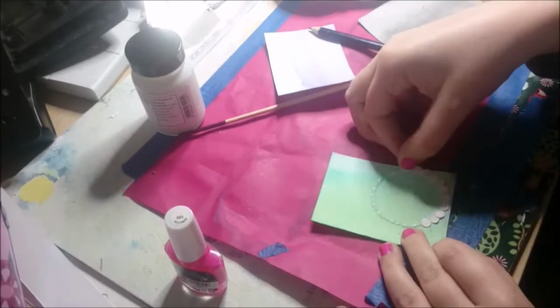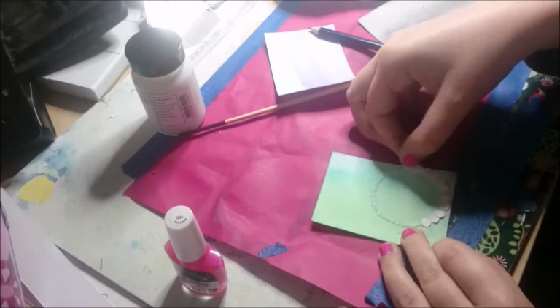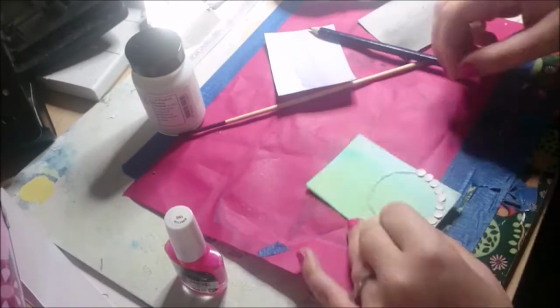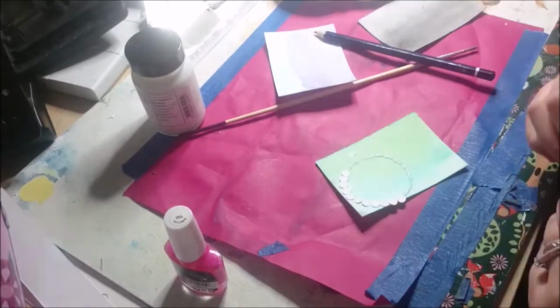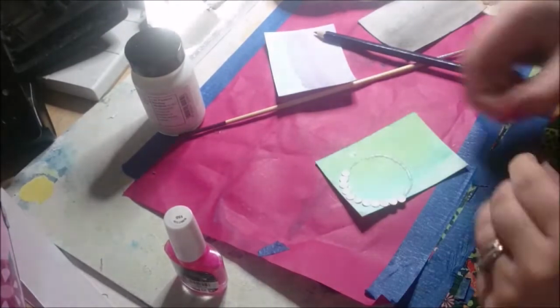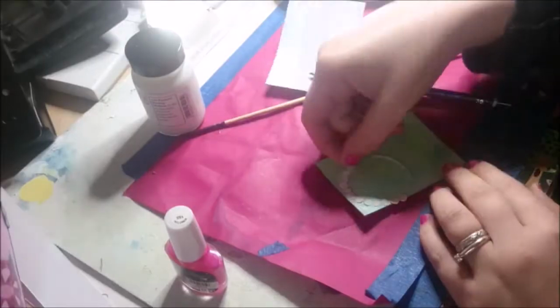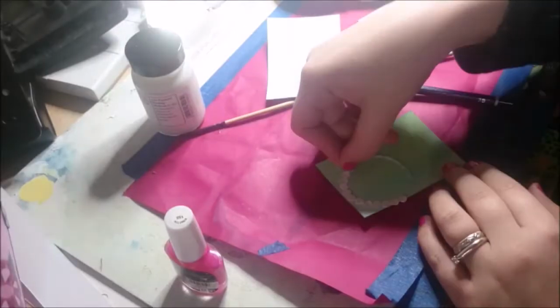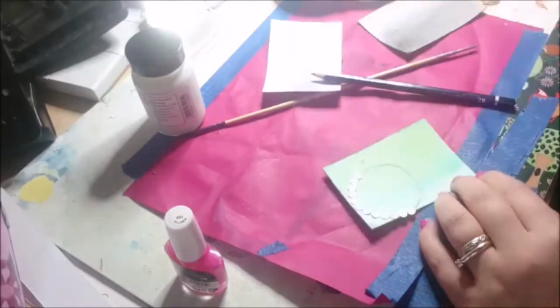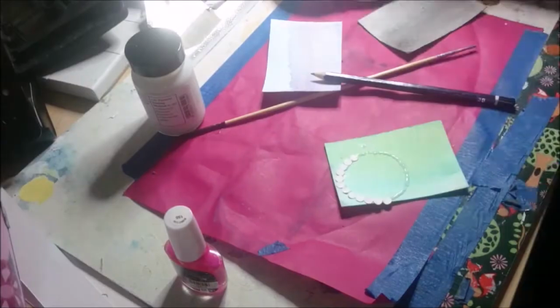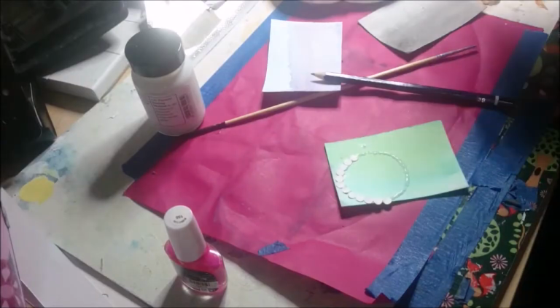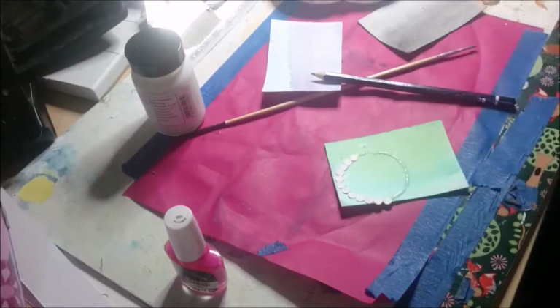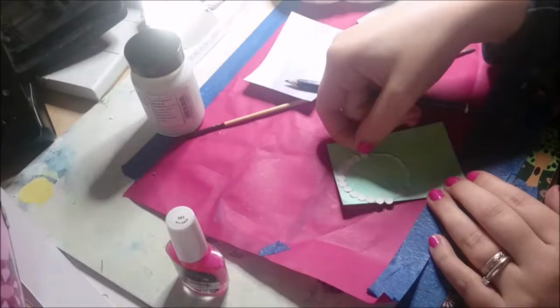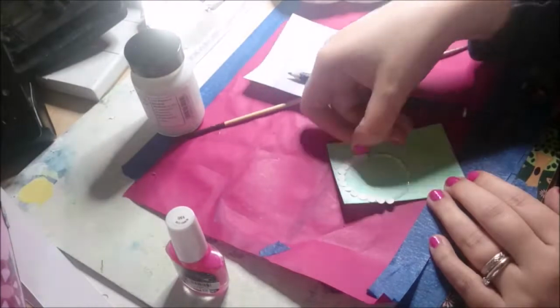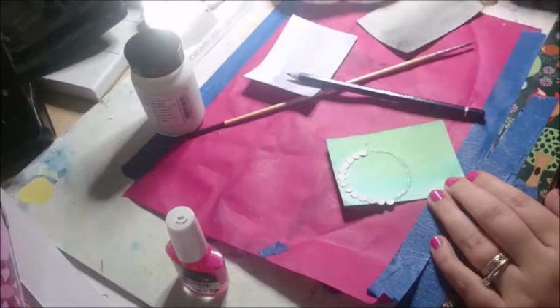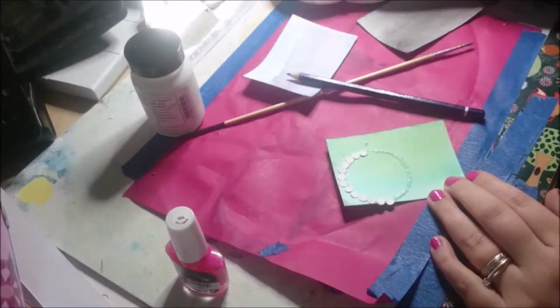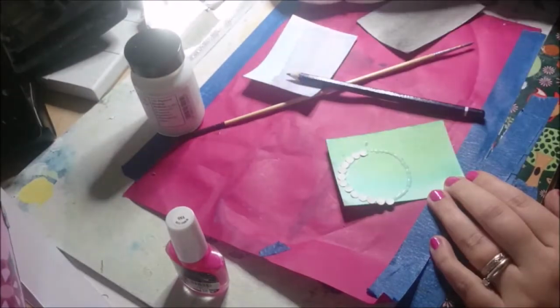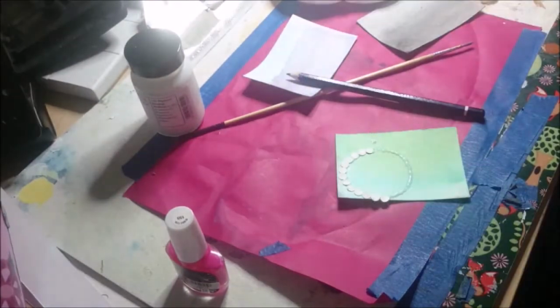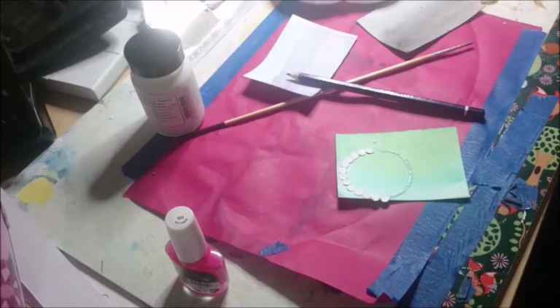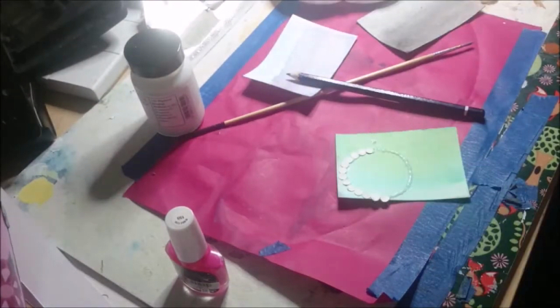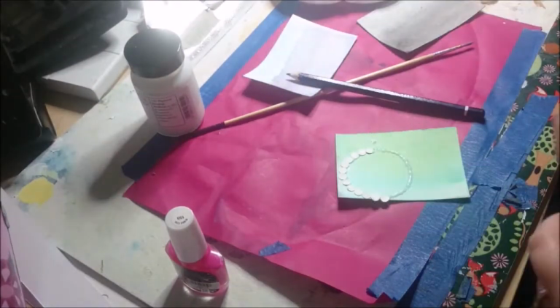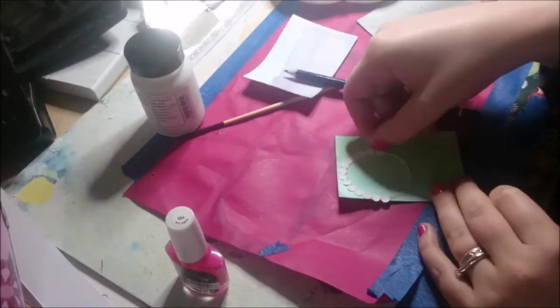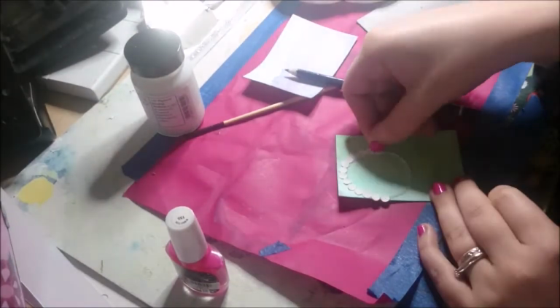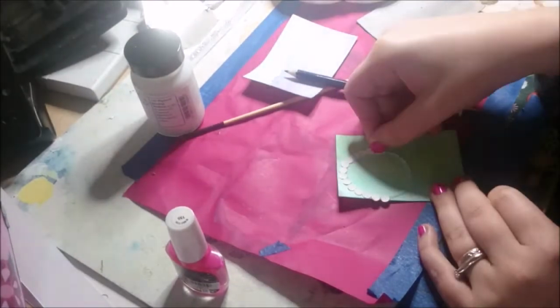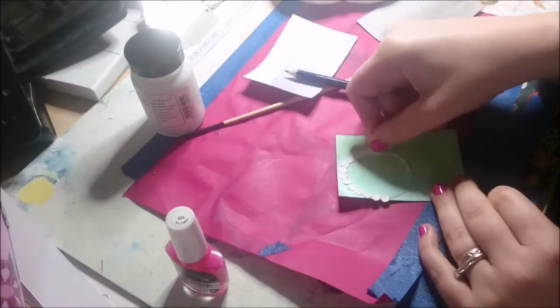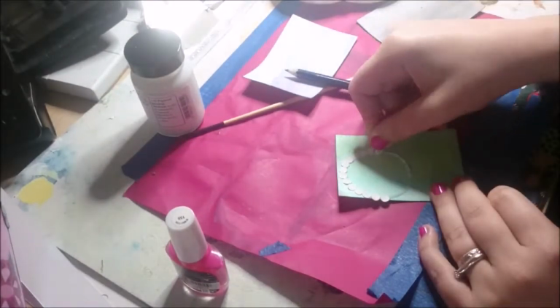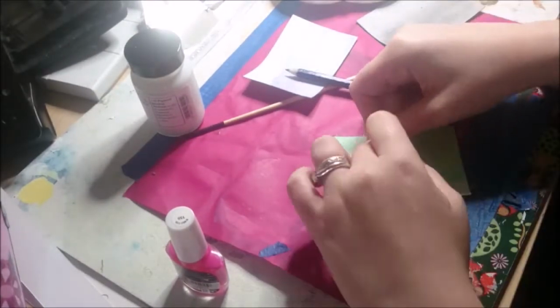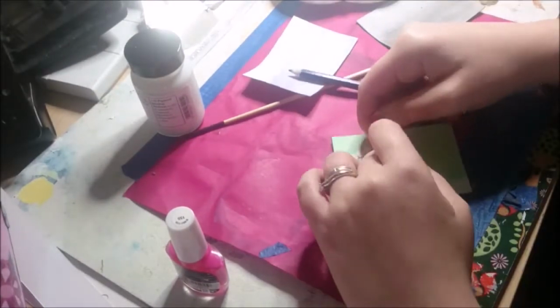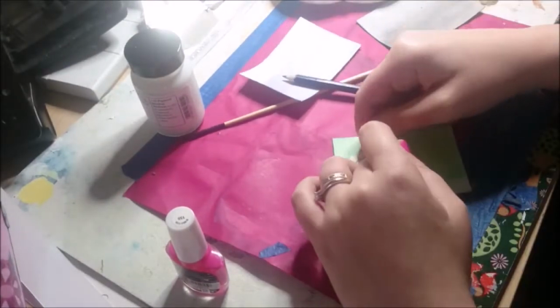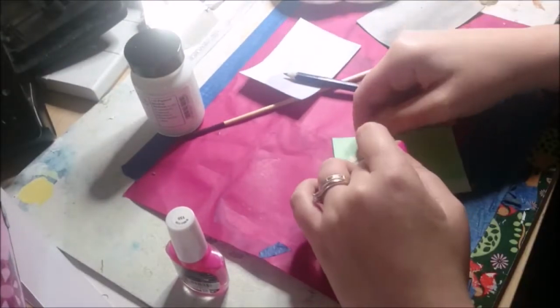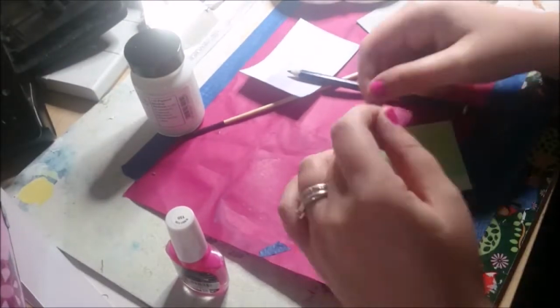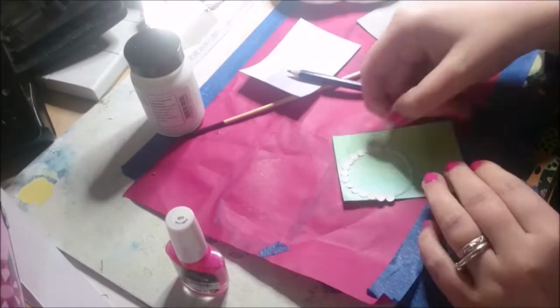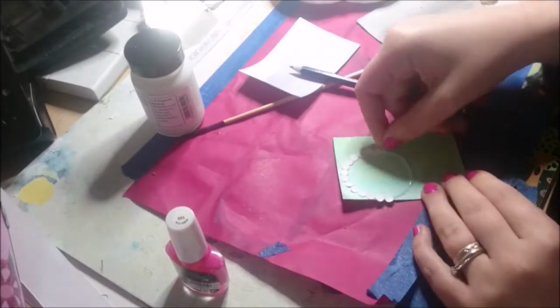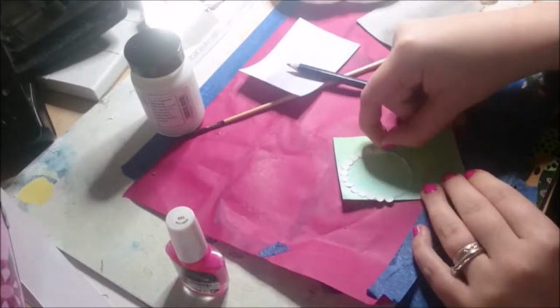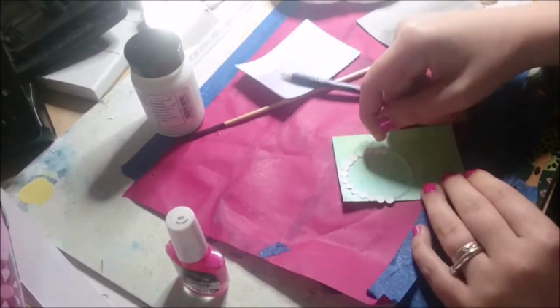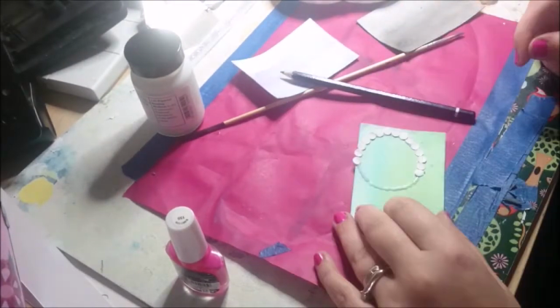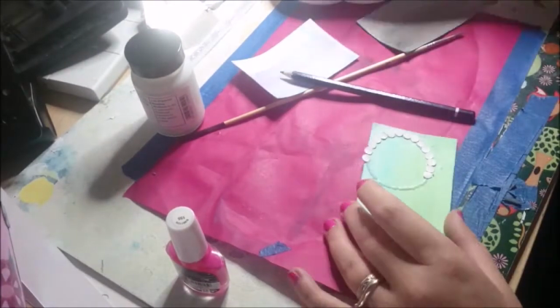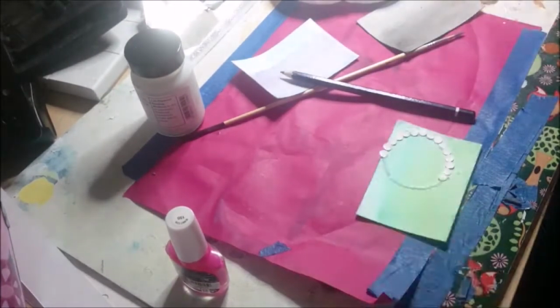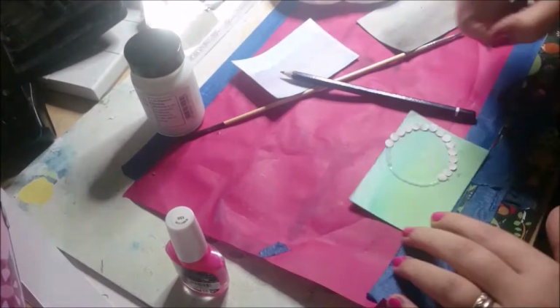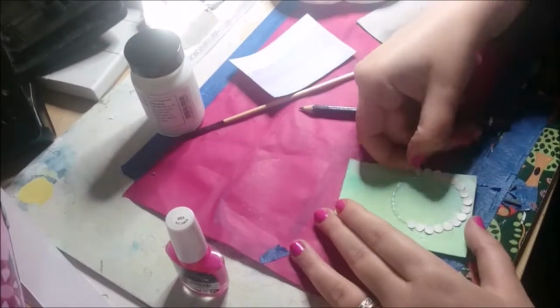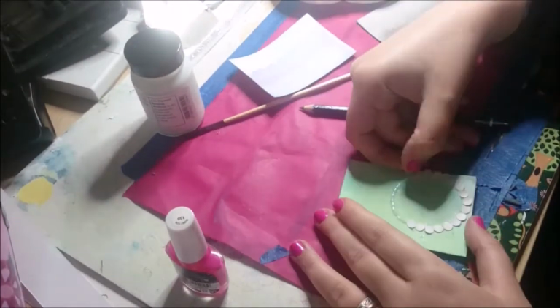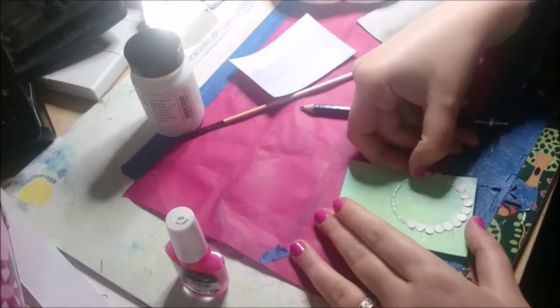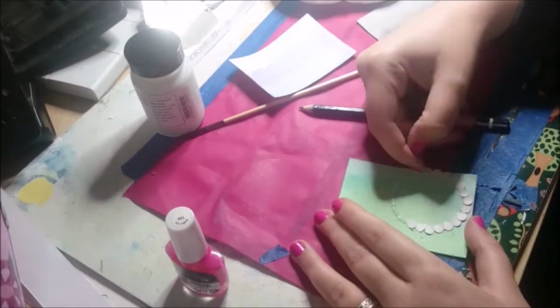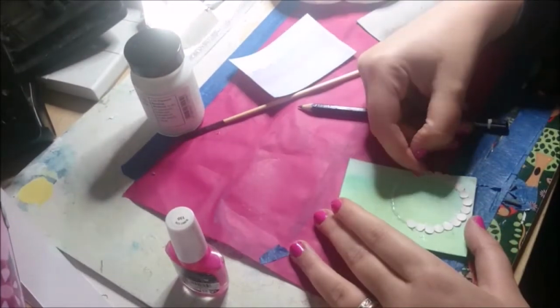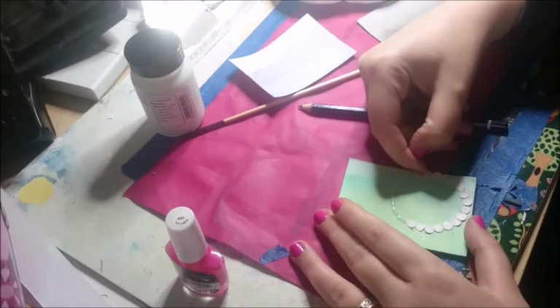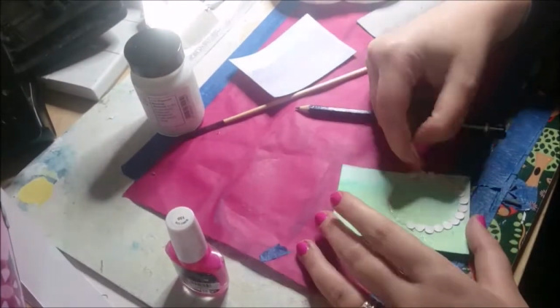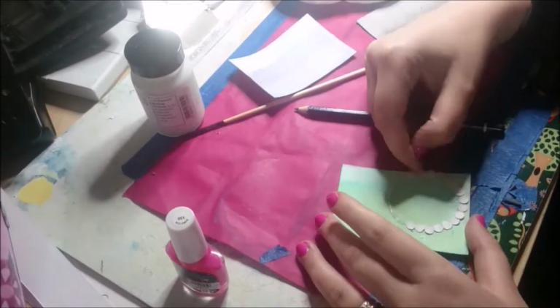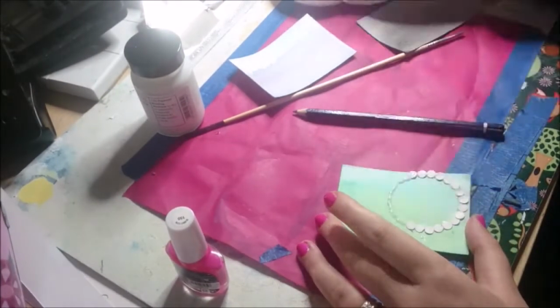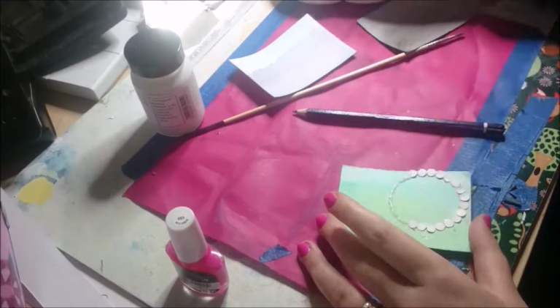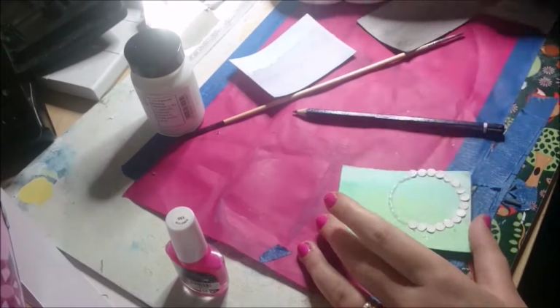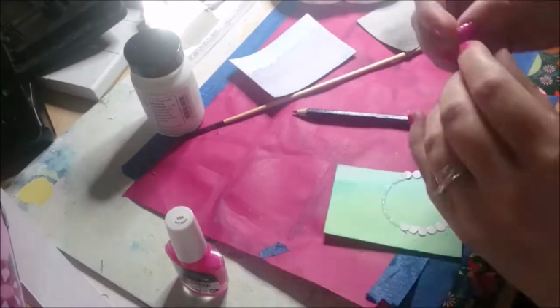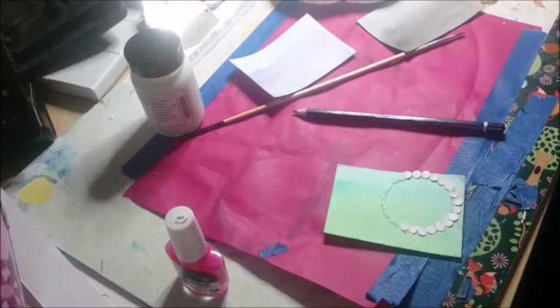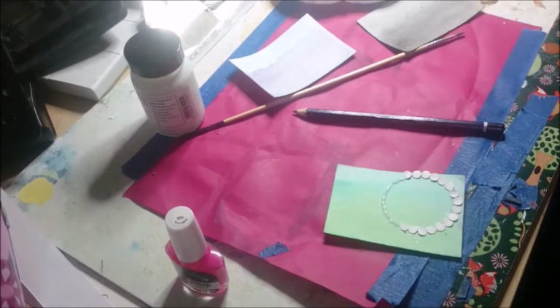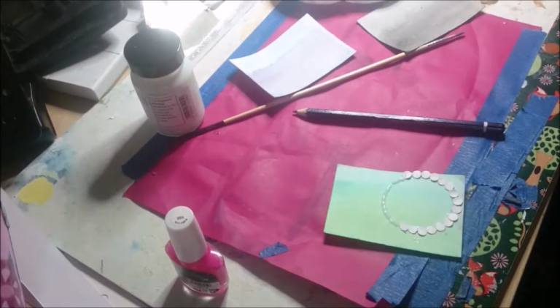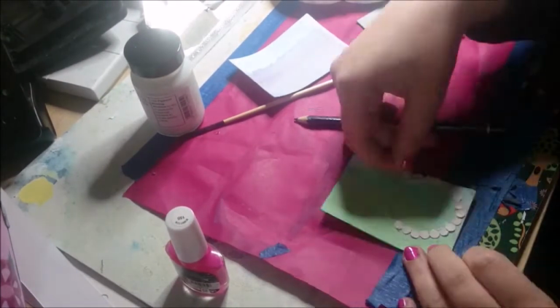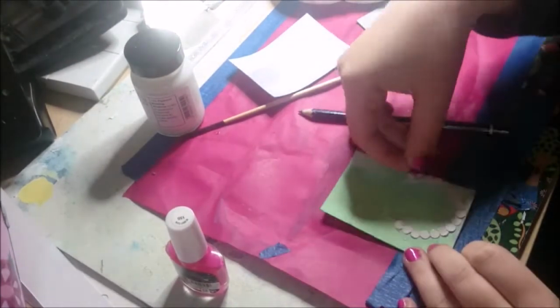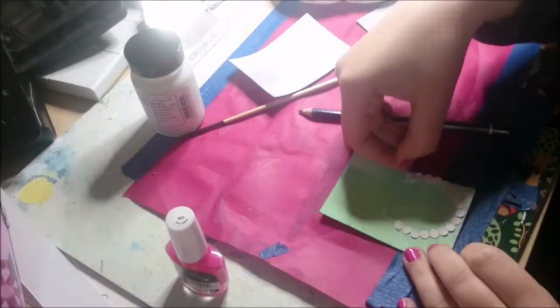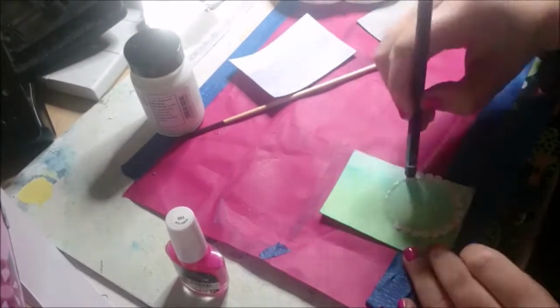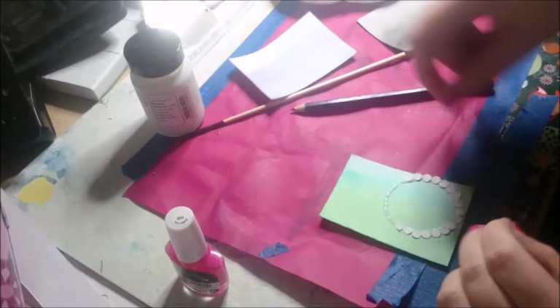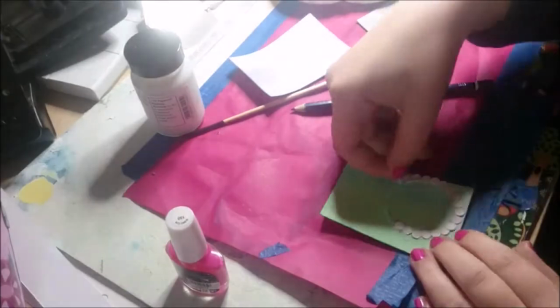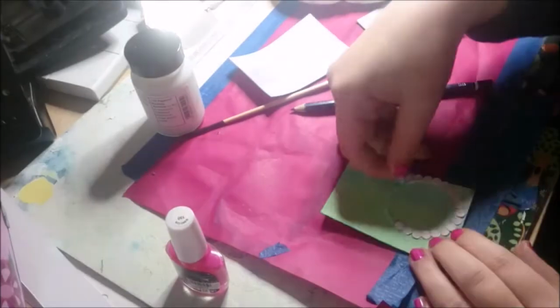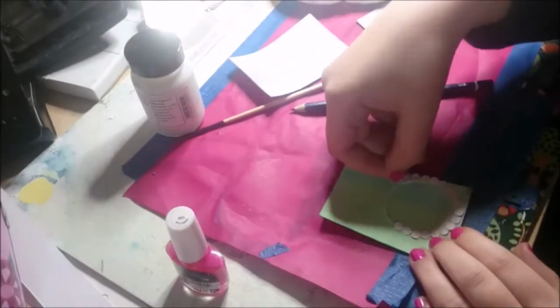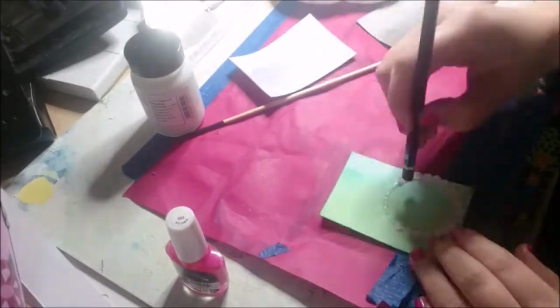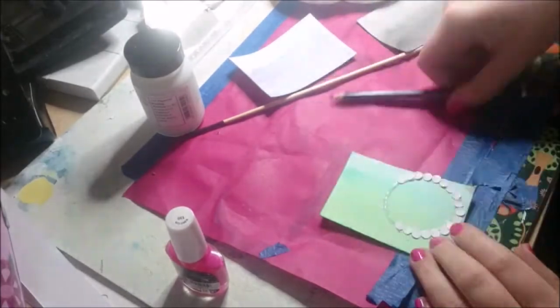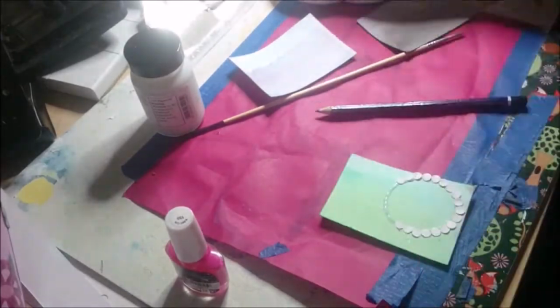Here you see me drawing a circle and putting glue around it, so I can see the colour of it and stick the whole punched paper to it.